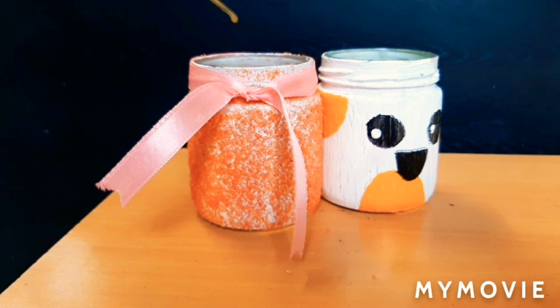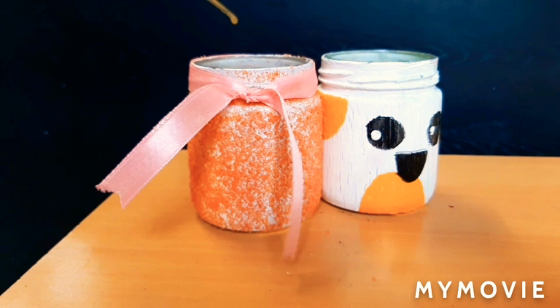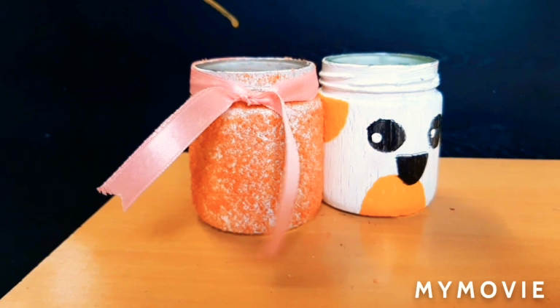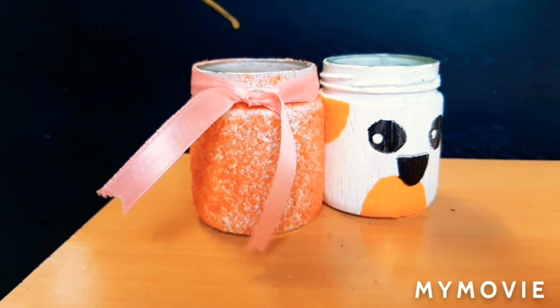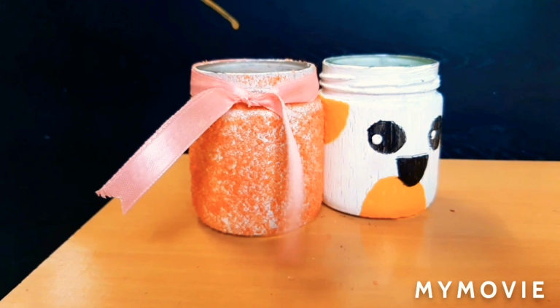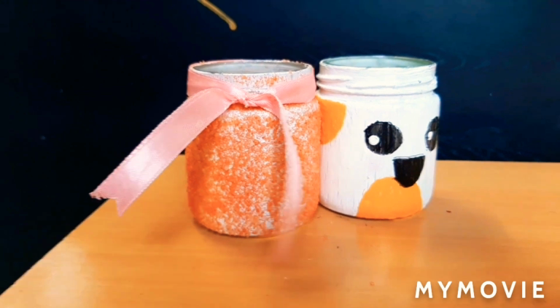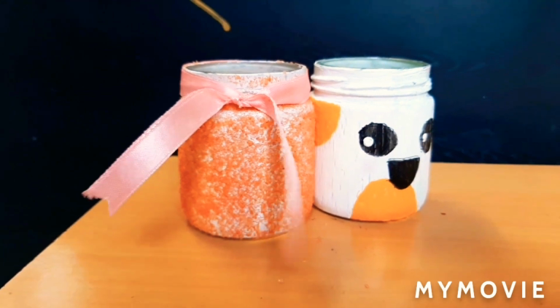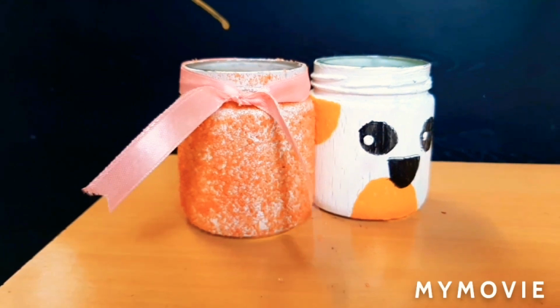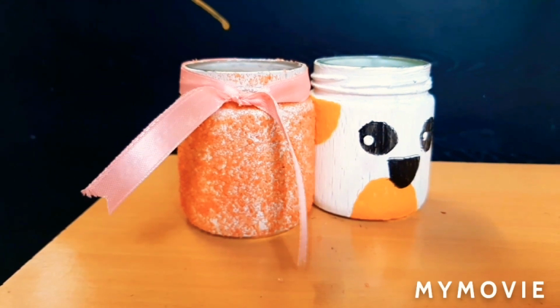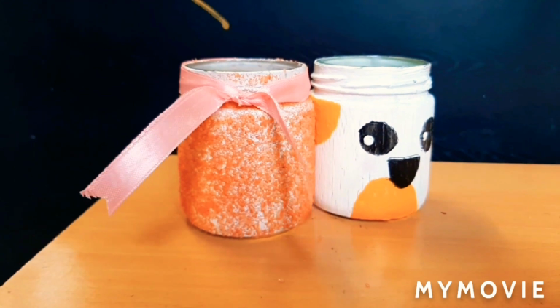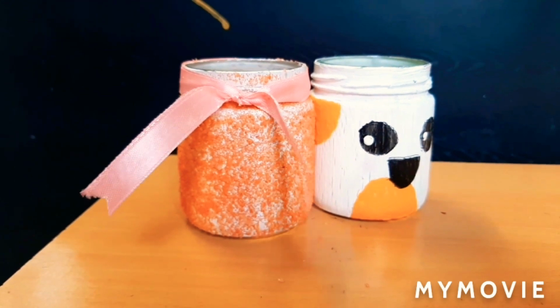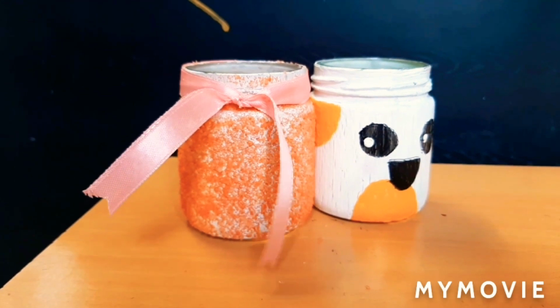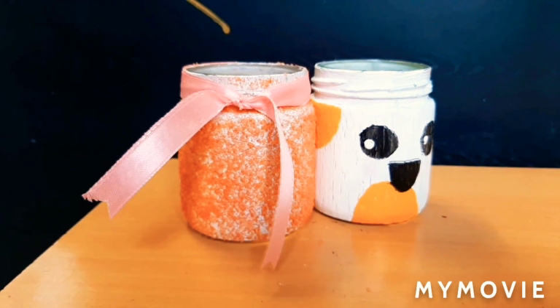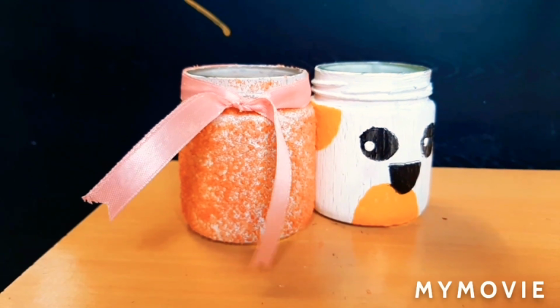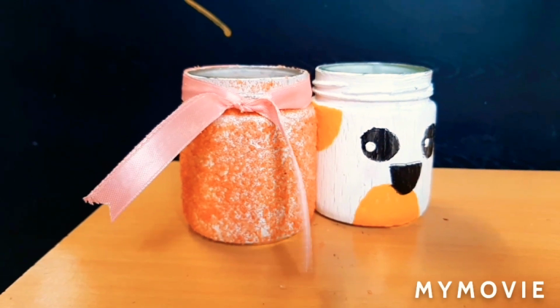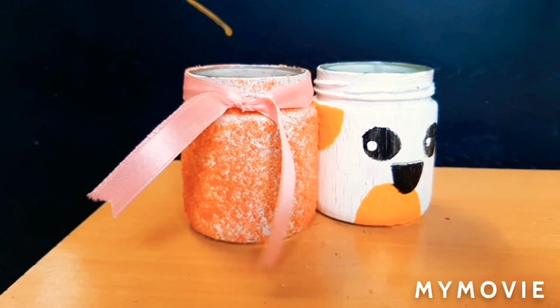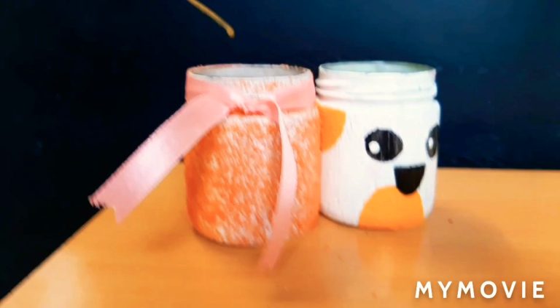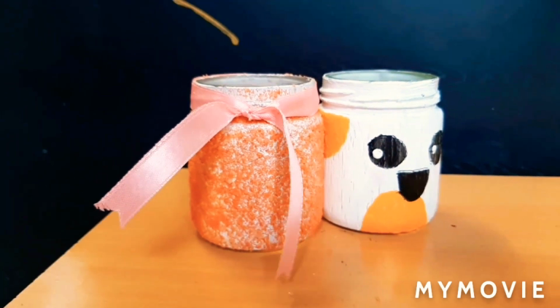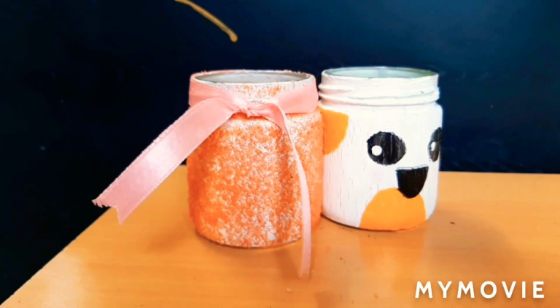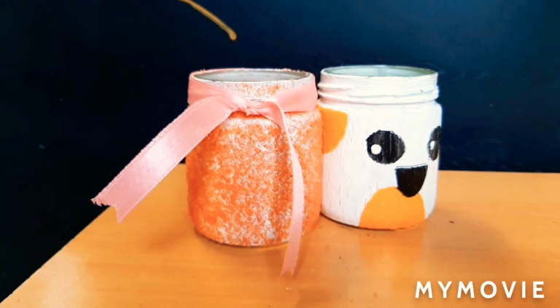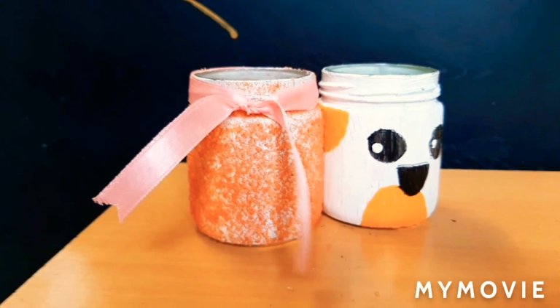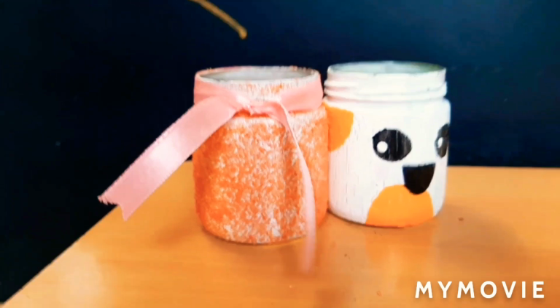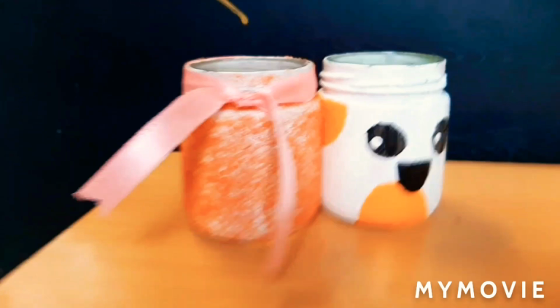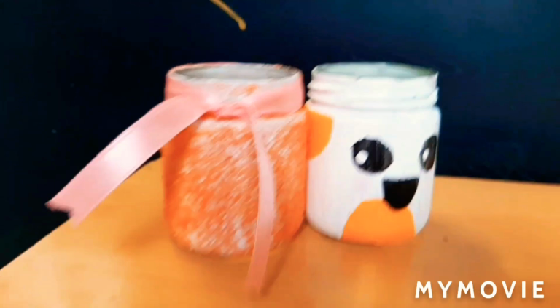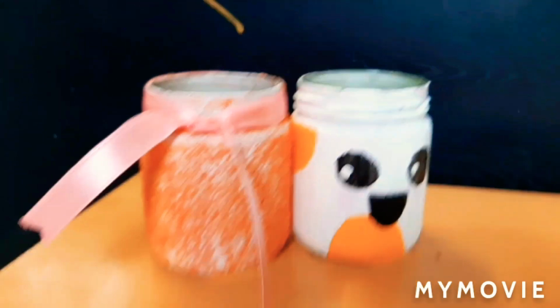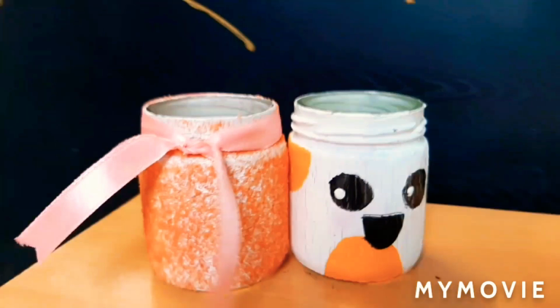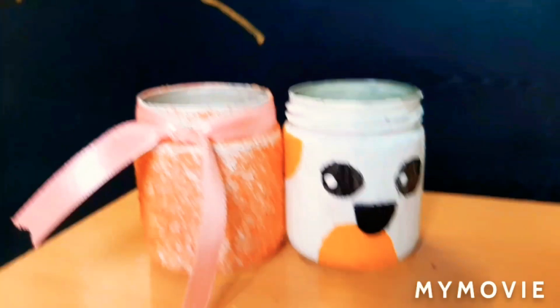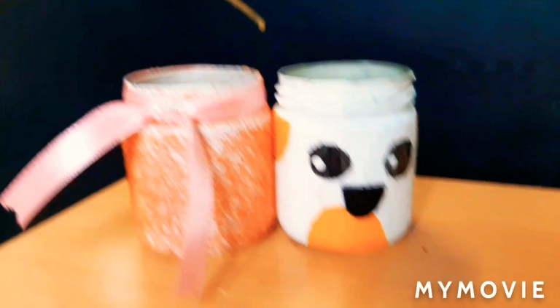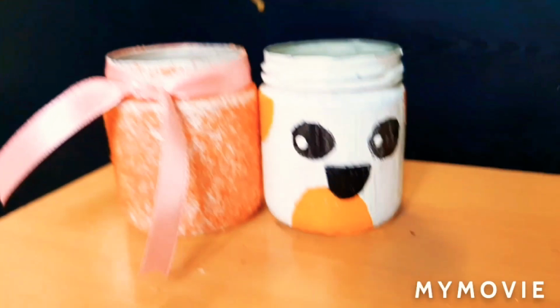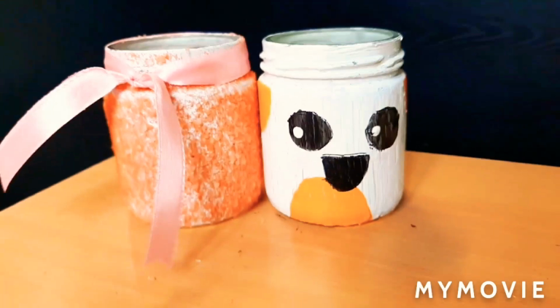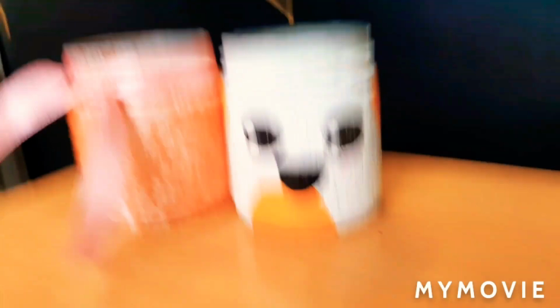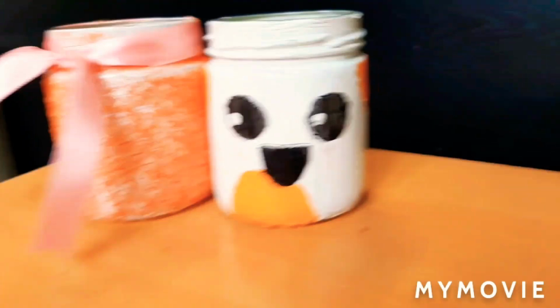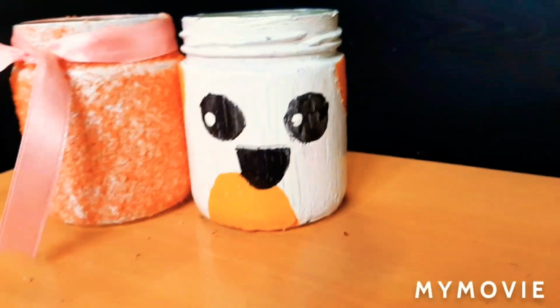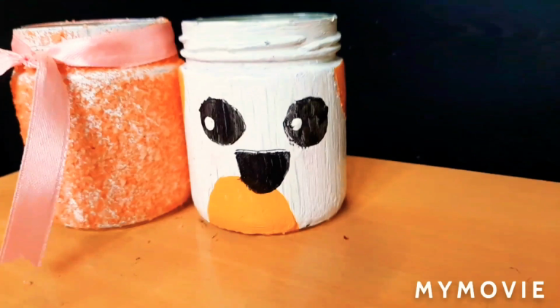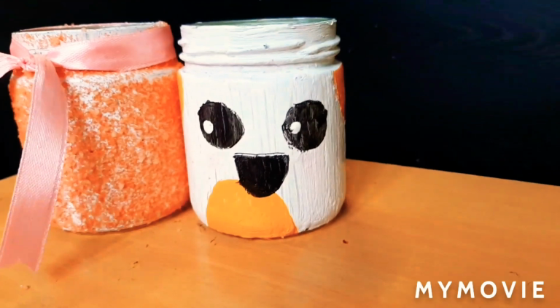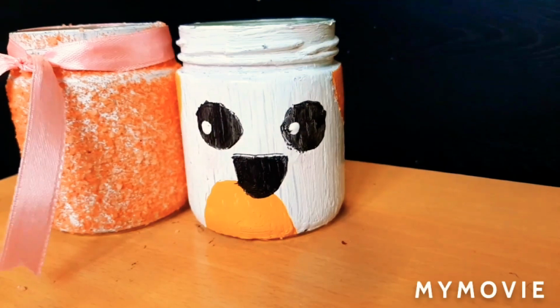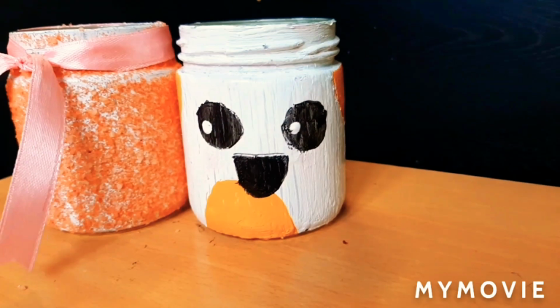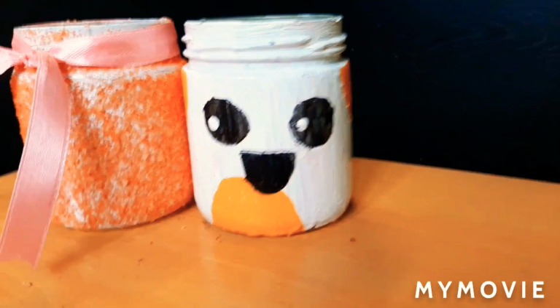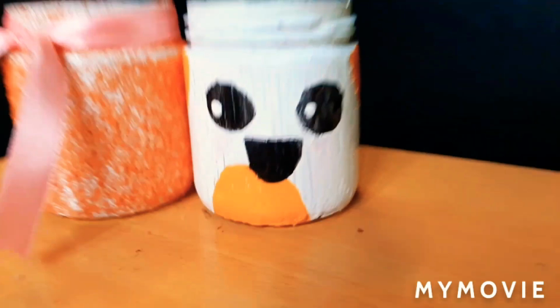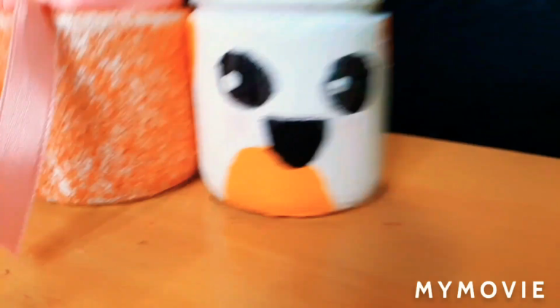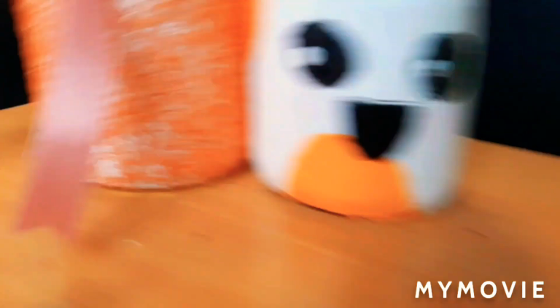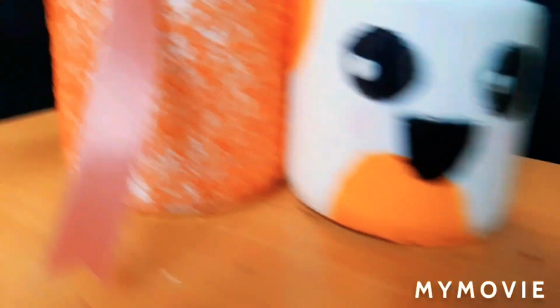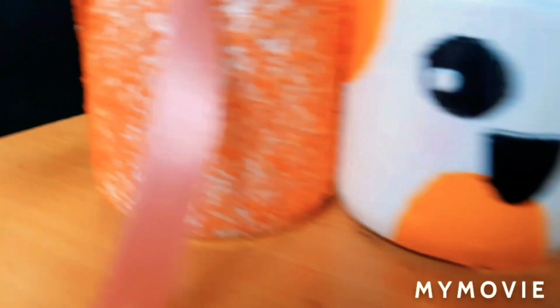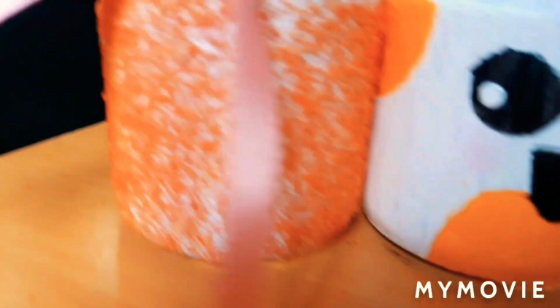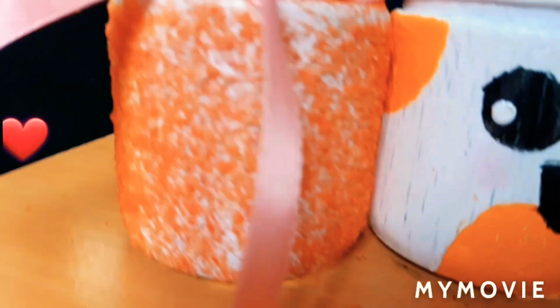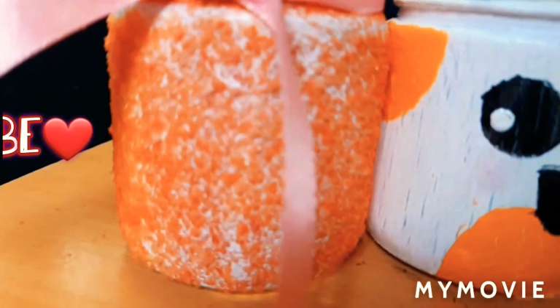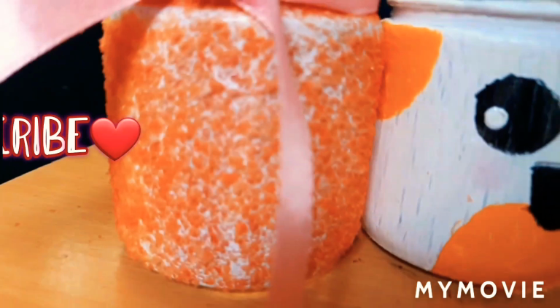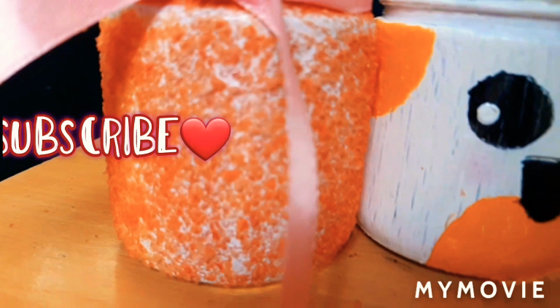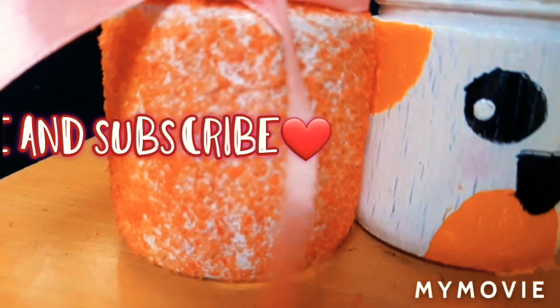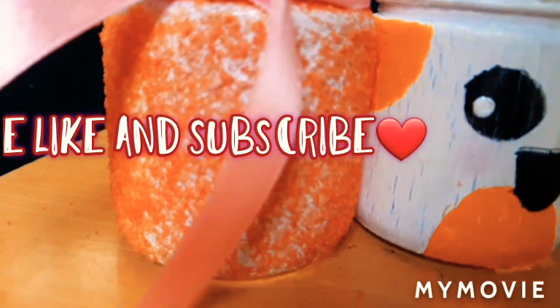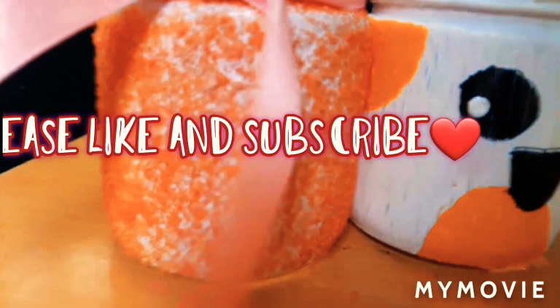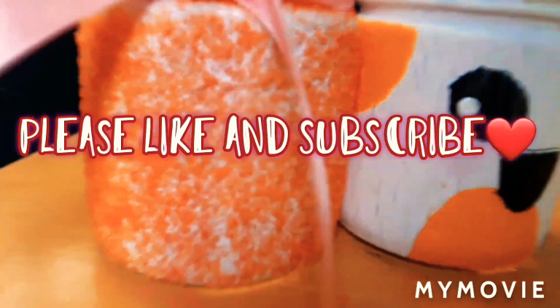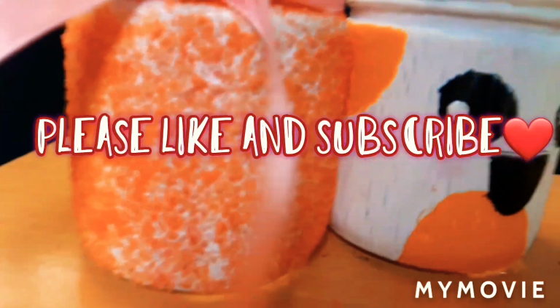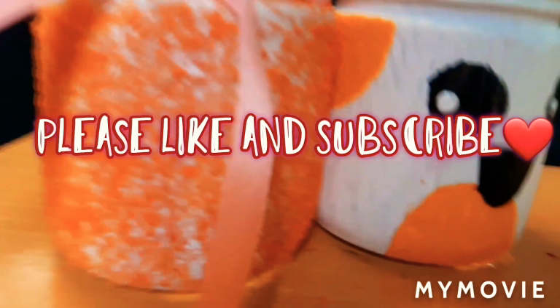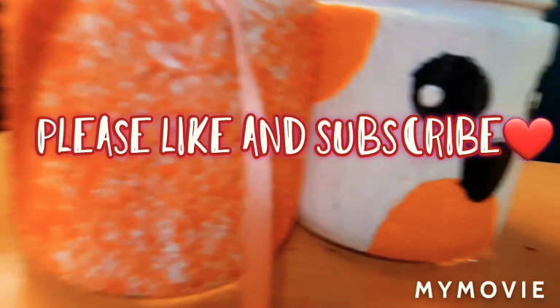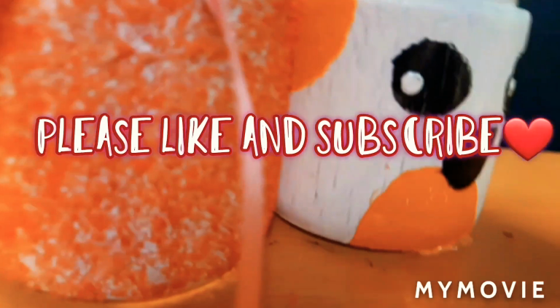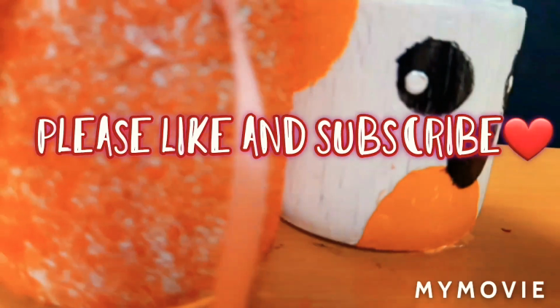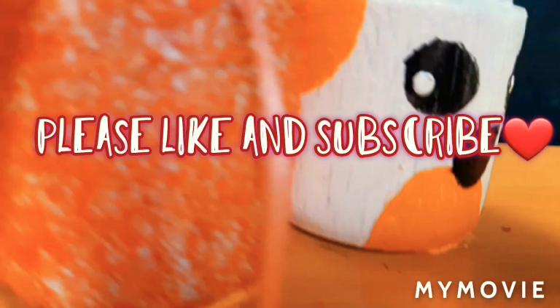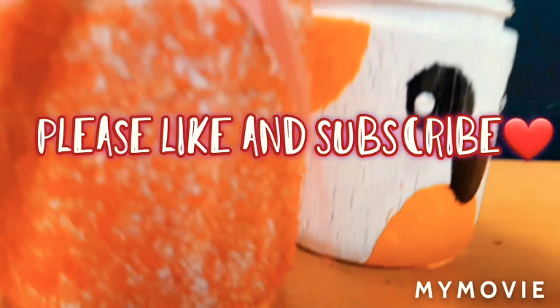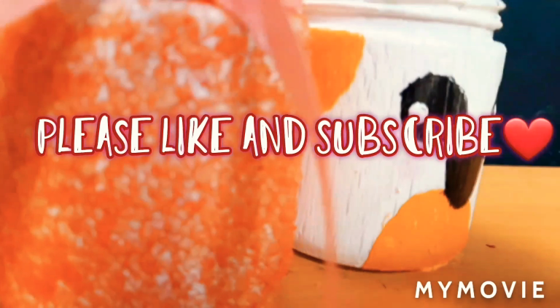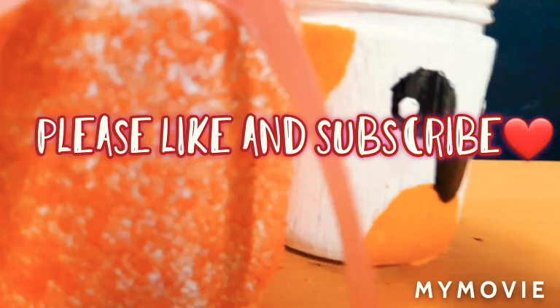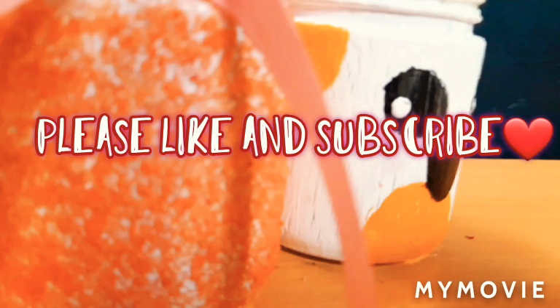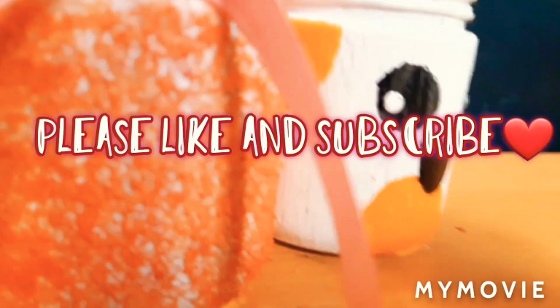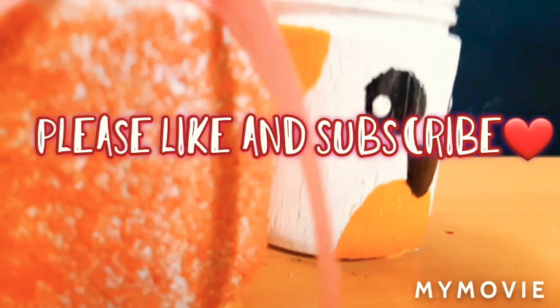Now we can see that I have made the outline. Our jar is ready.